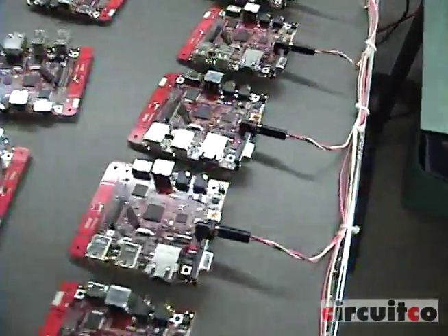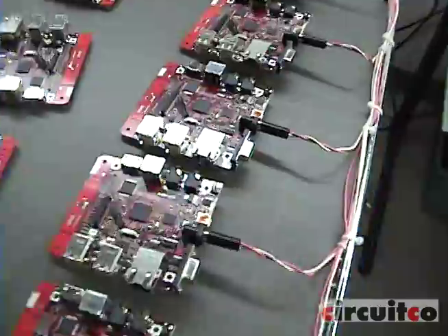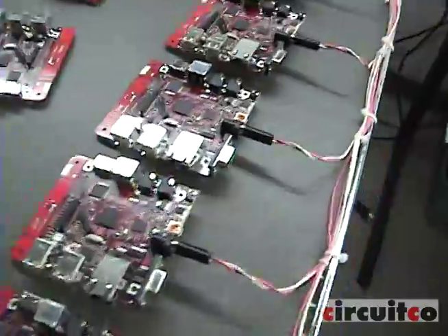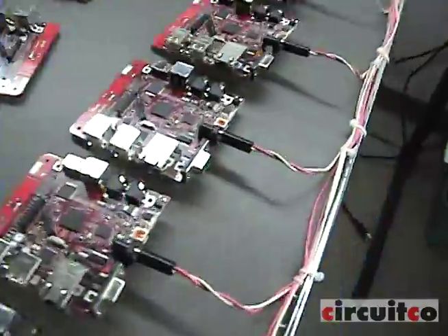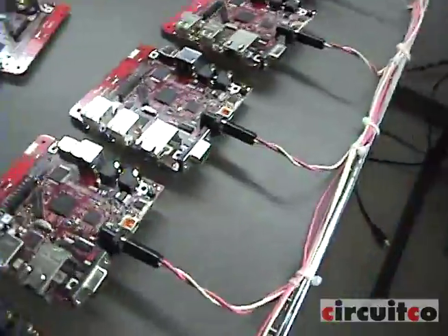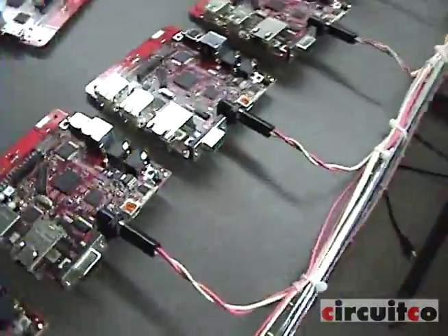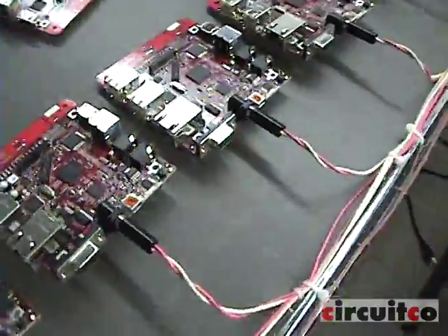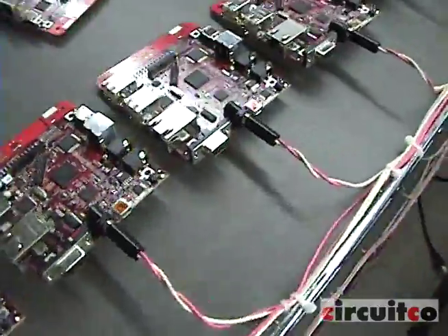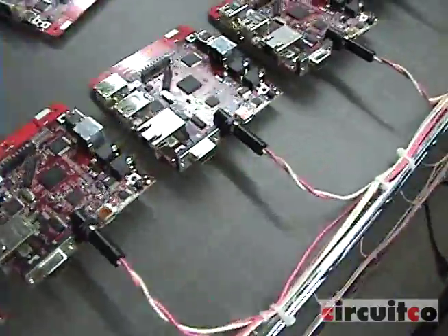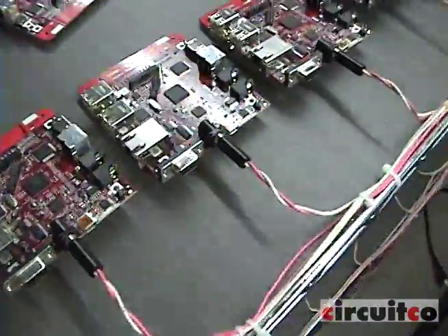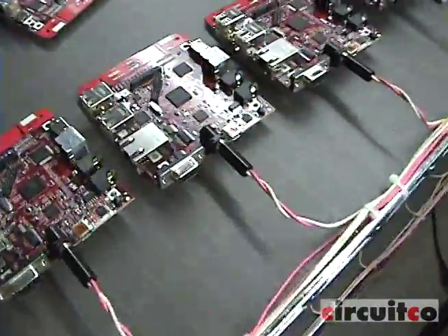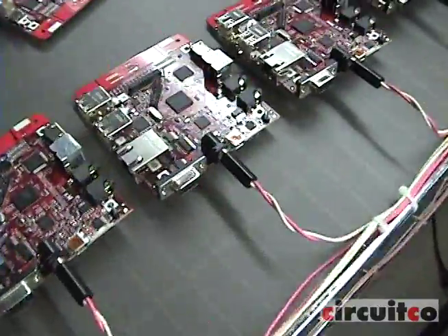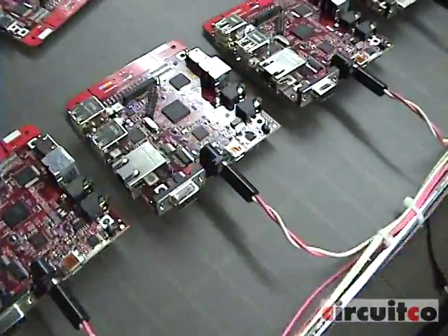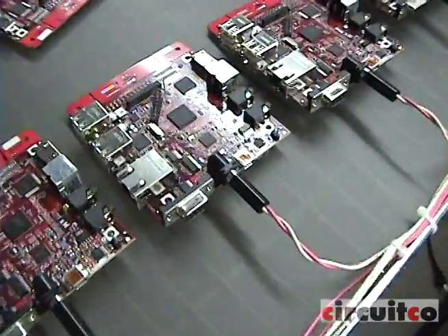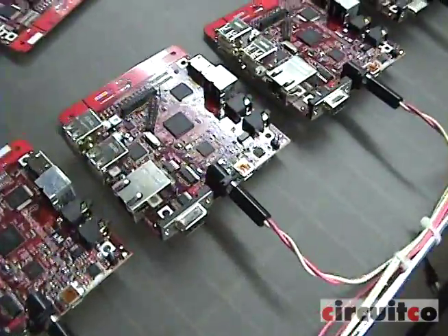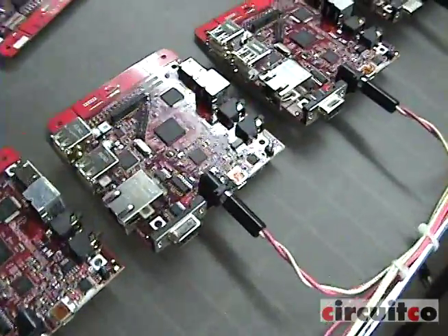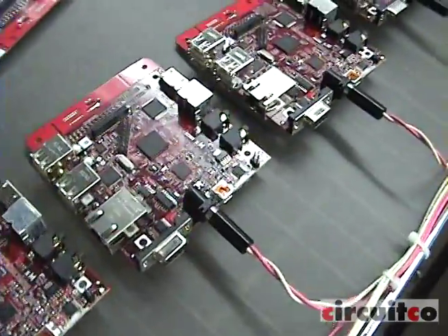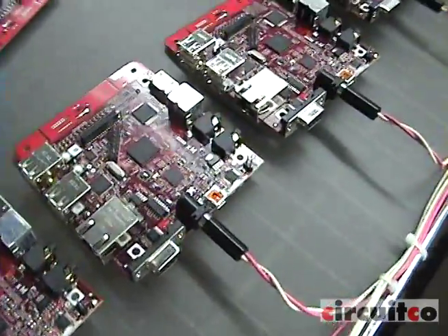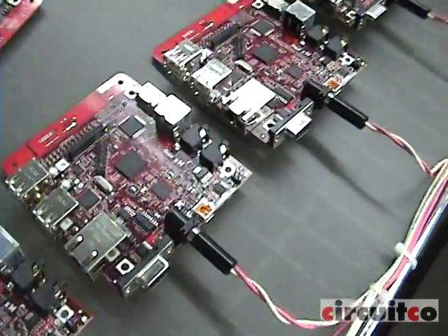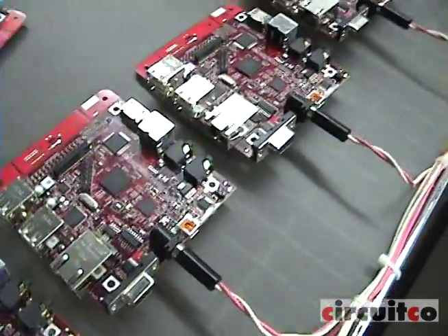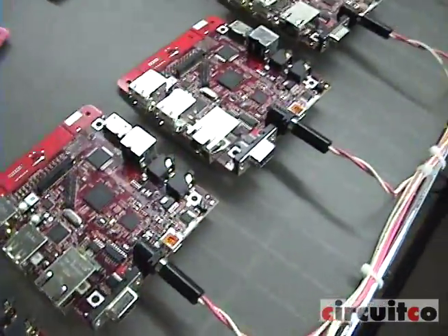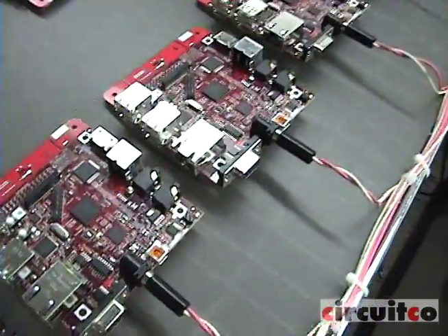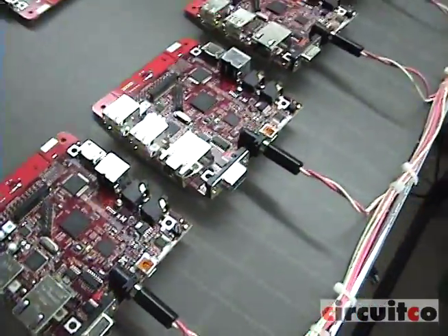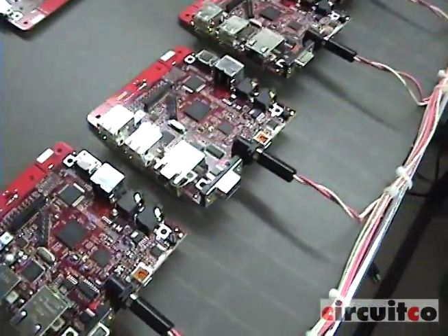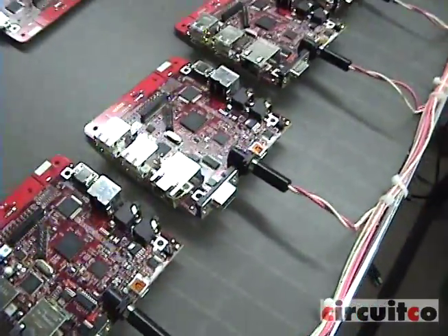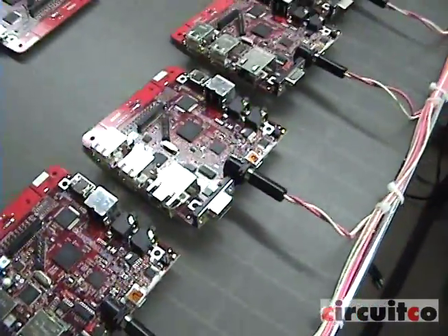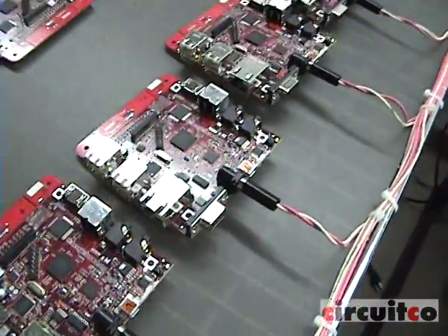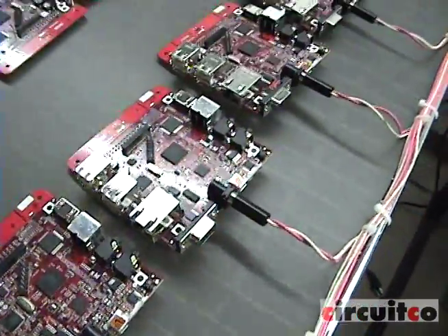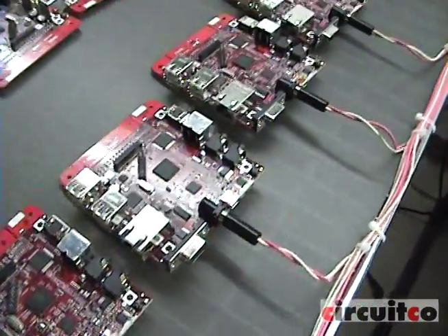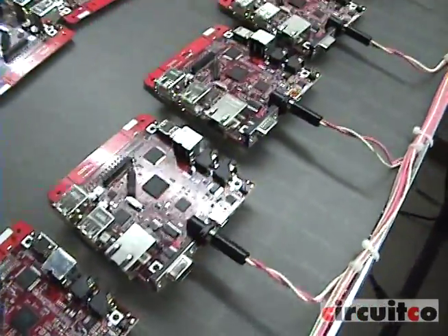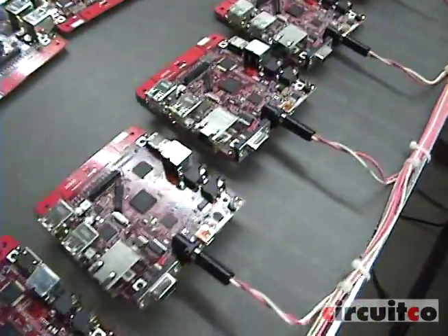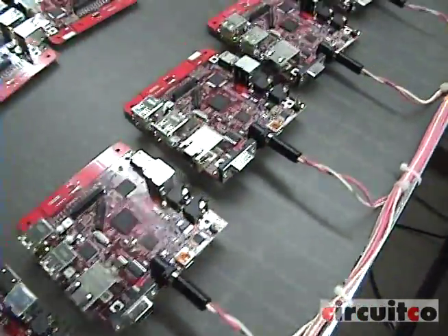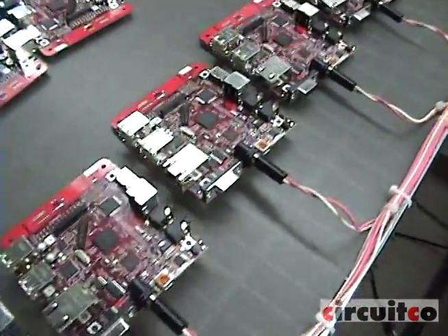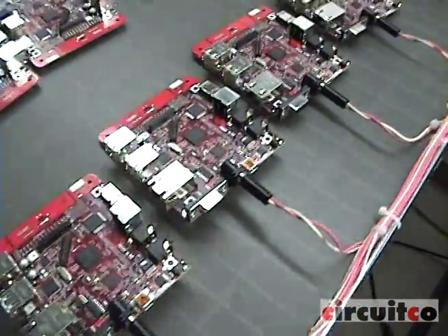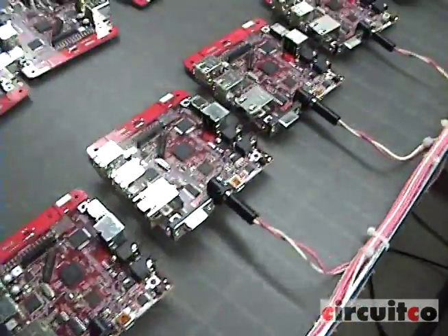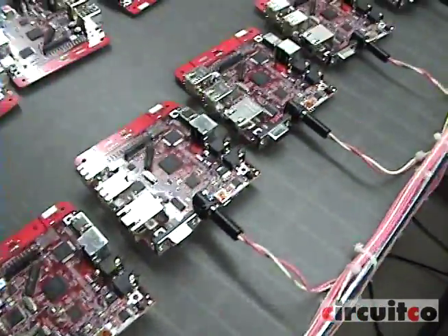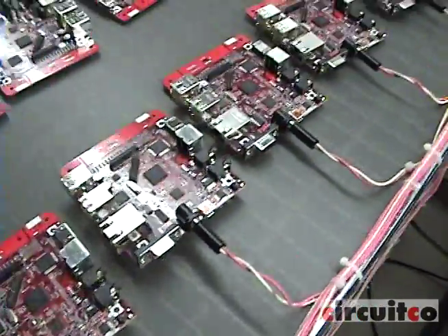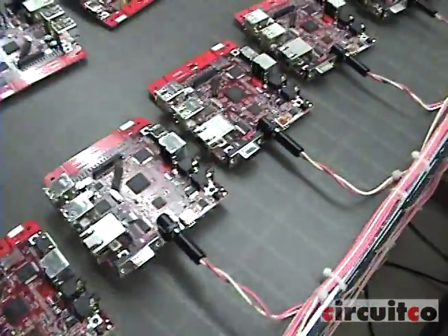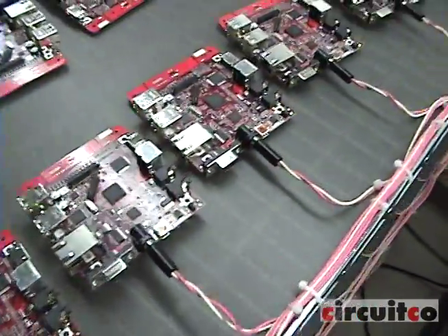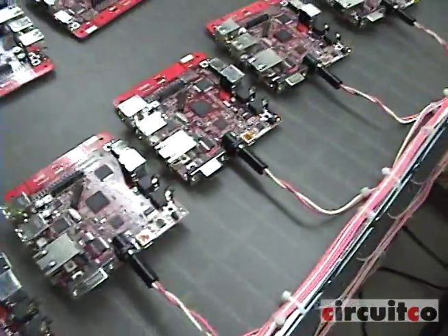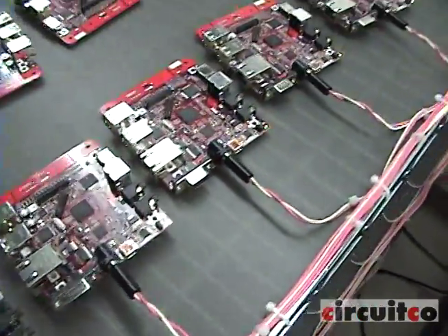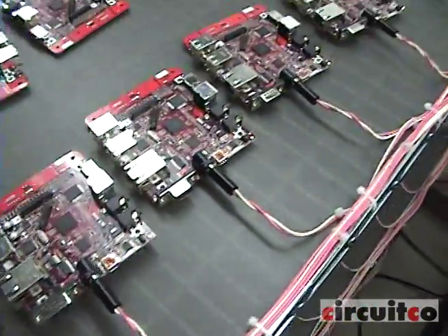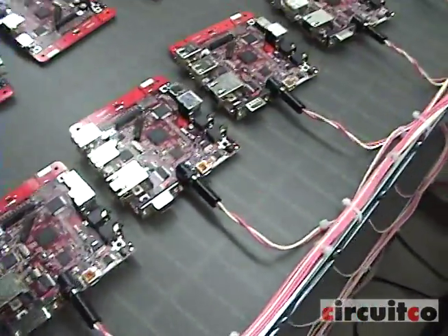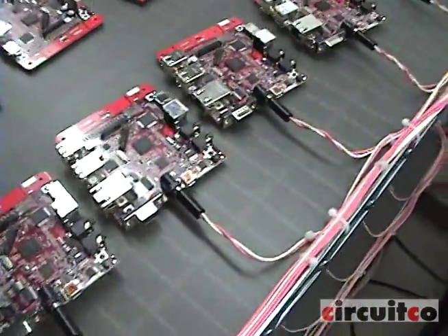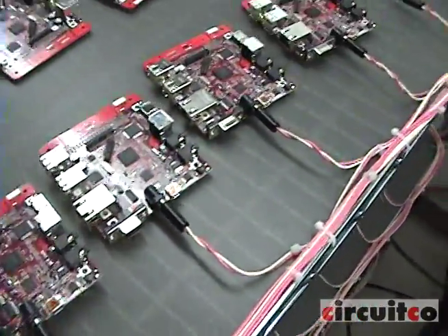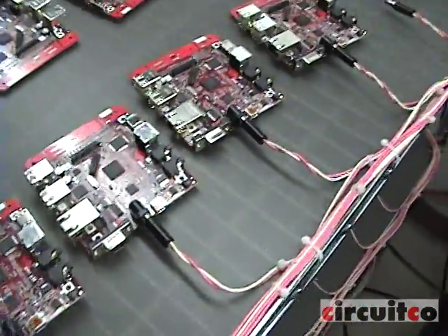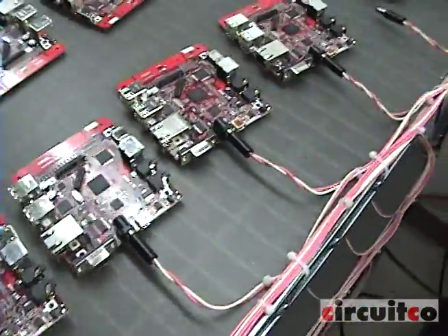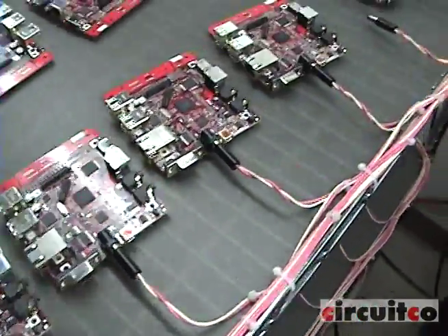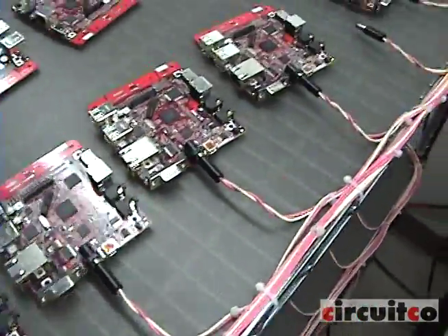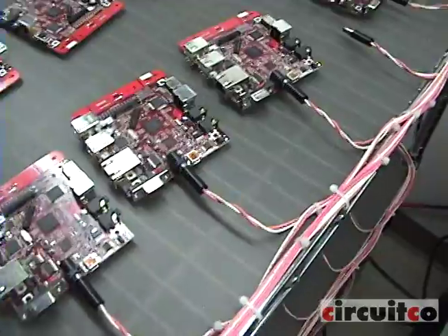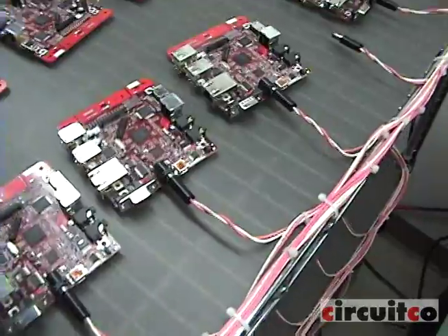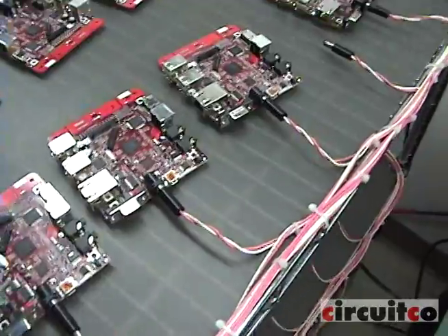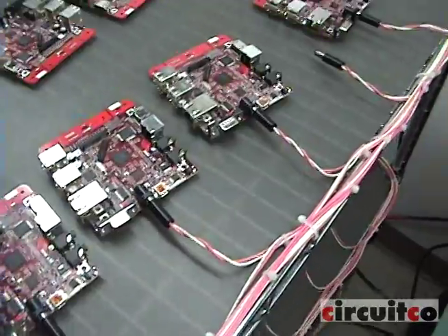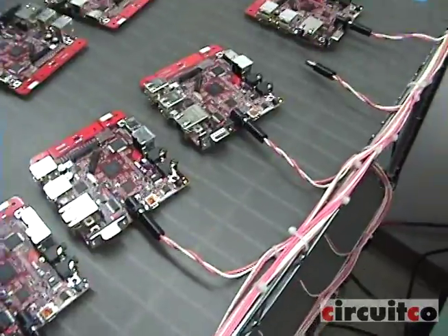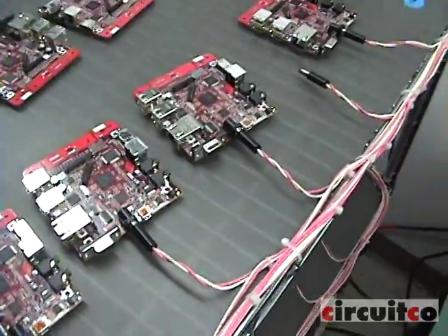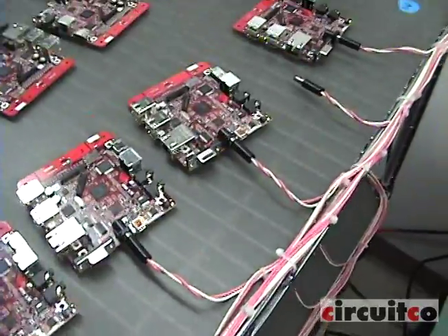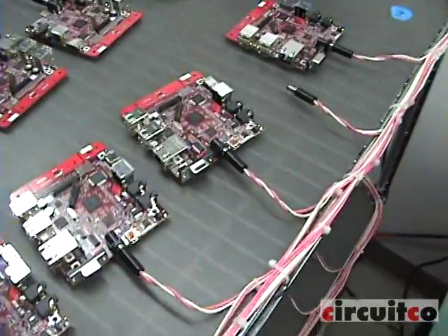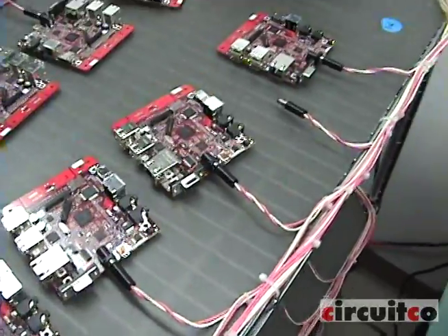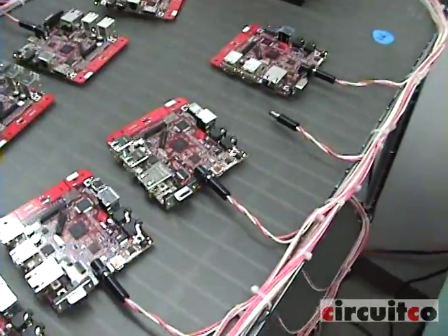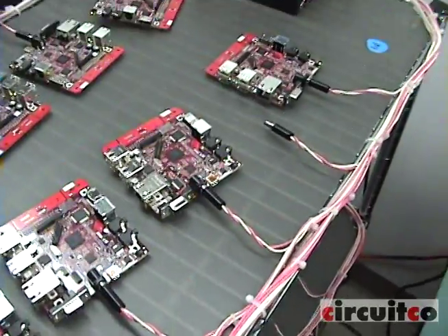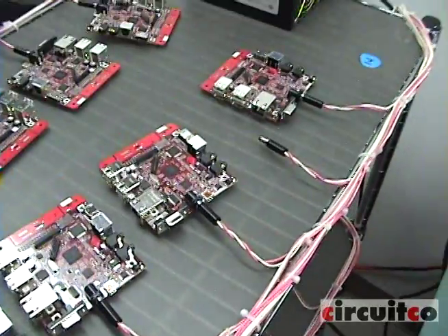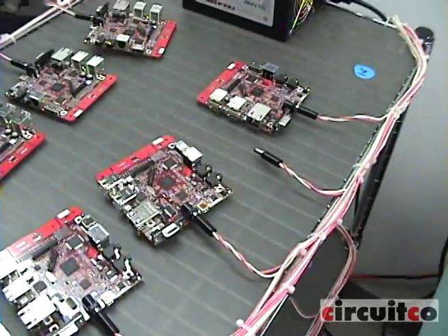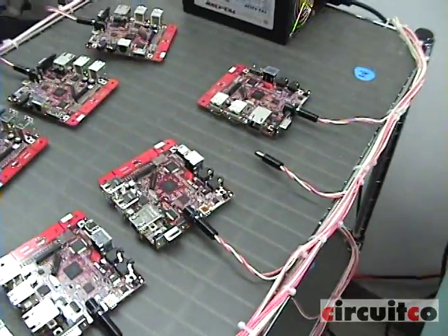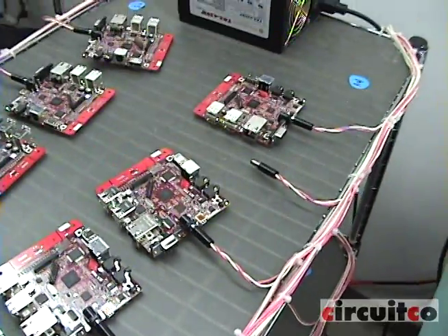Here you're seeing the board going through its burn-in. Burn-in is 48 hours and each board goes through this process.